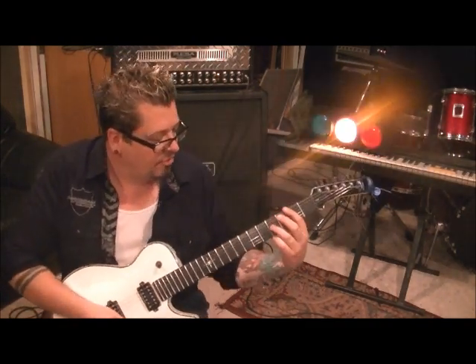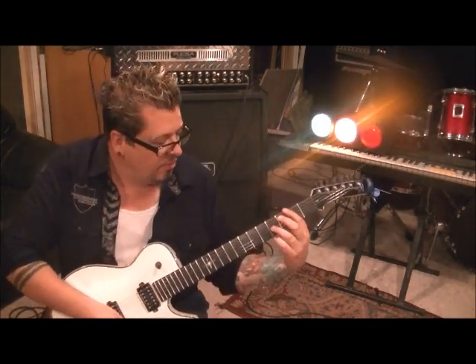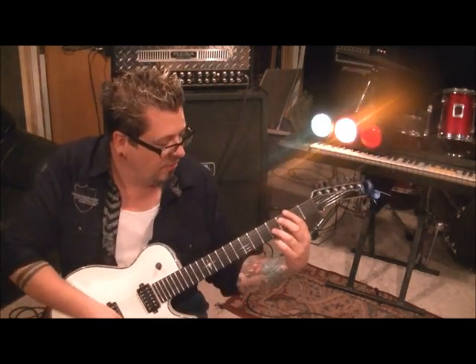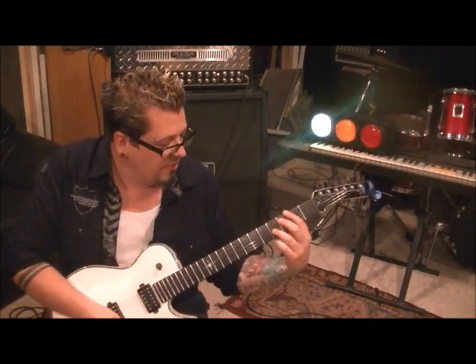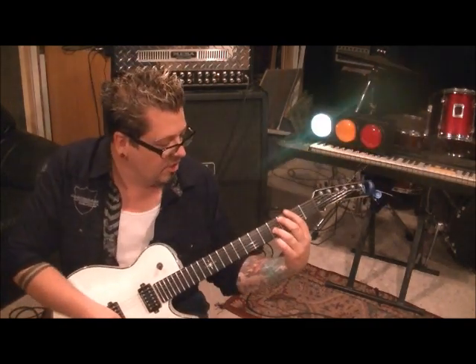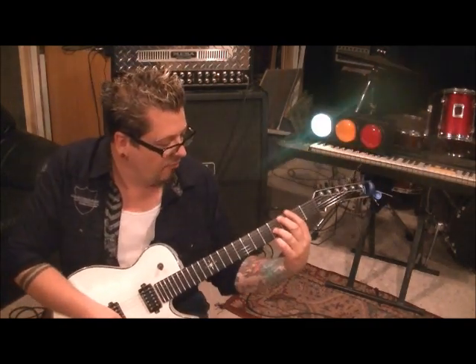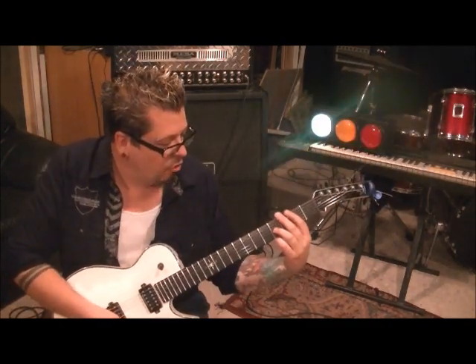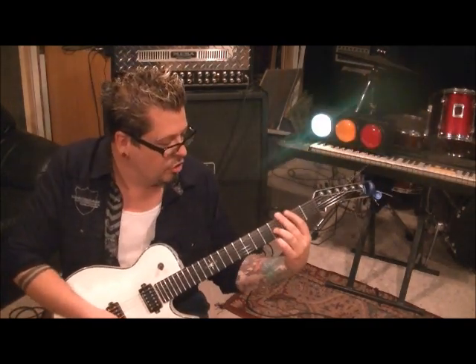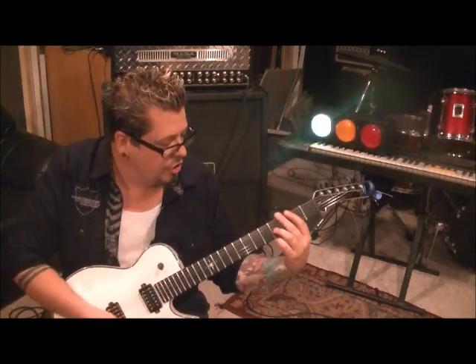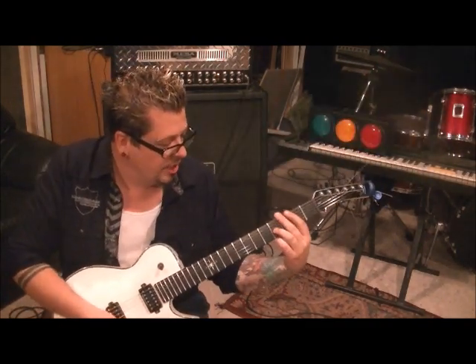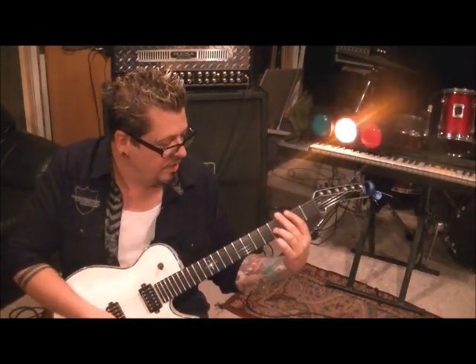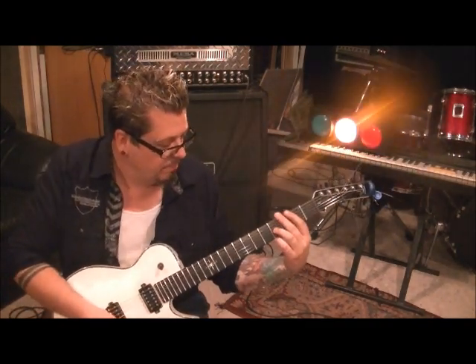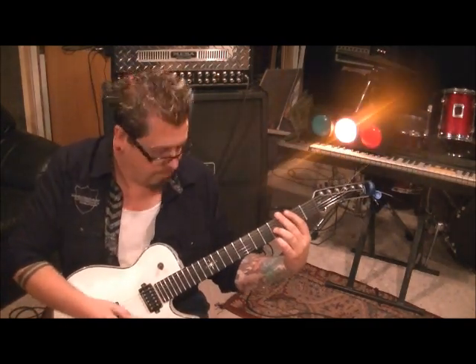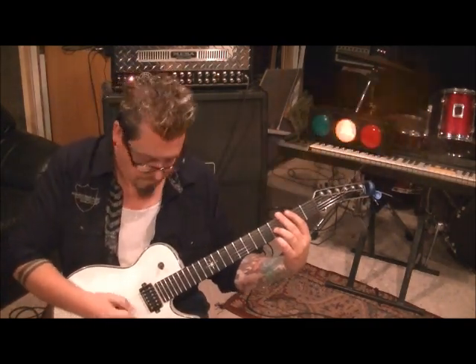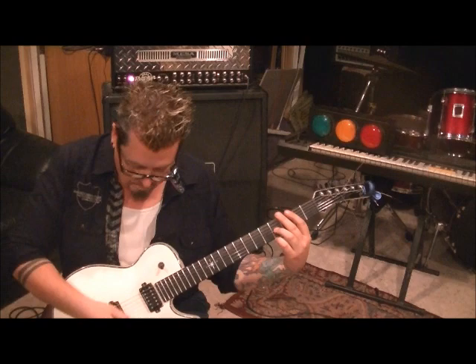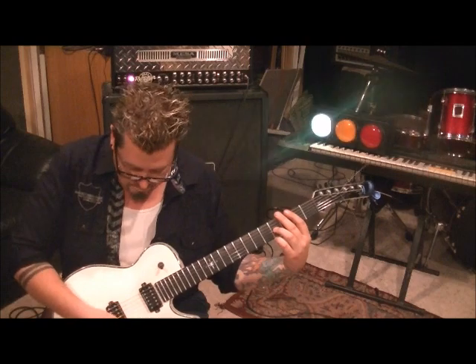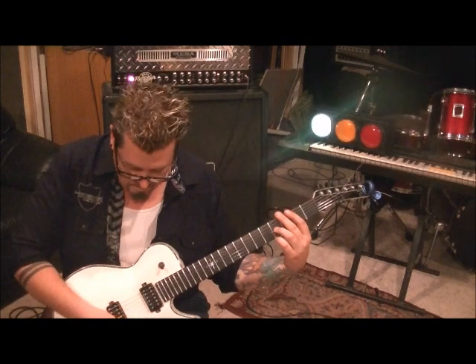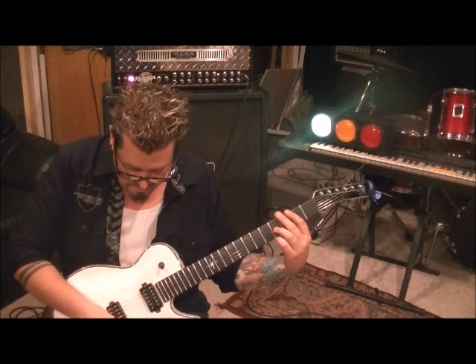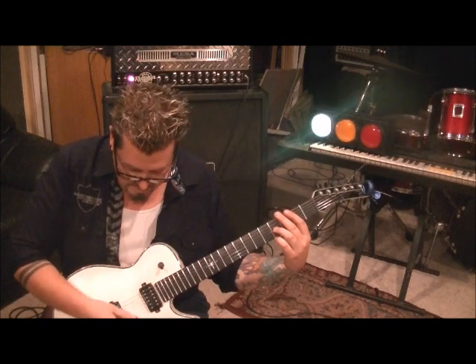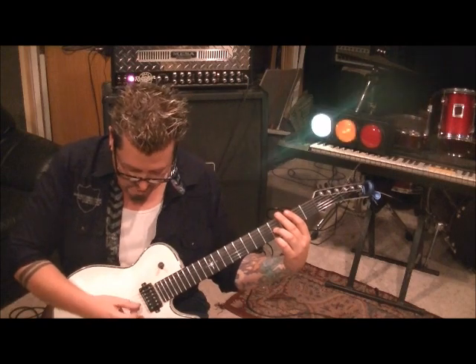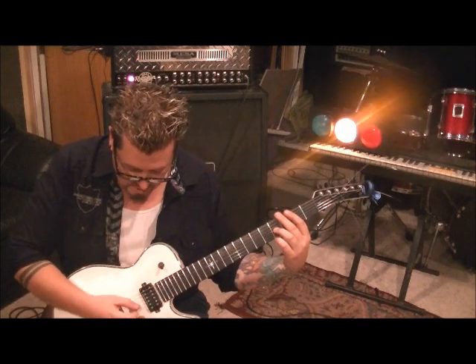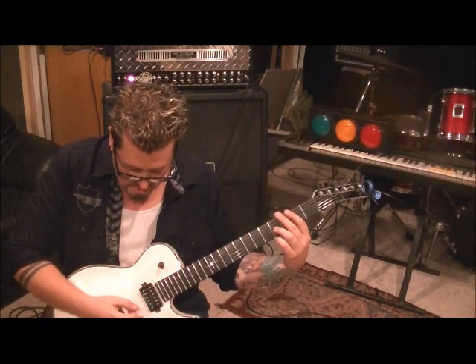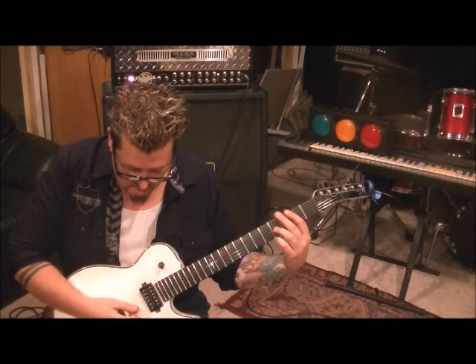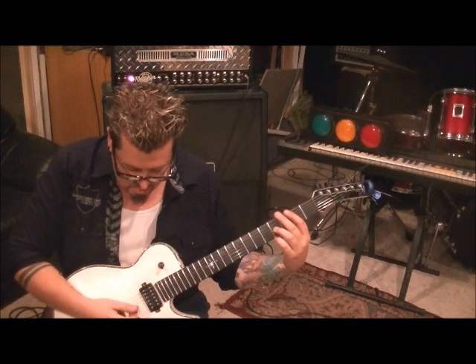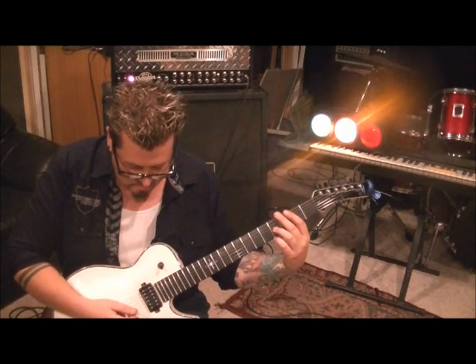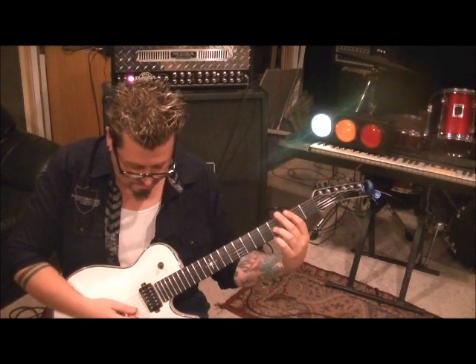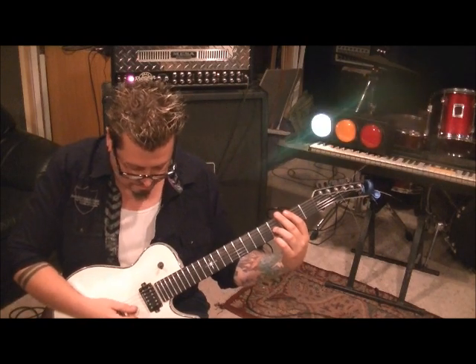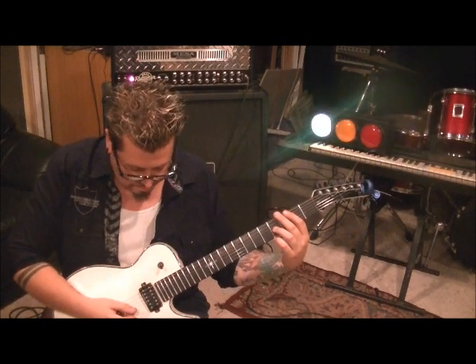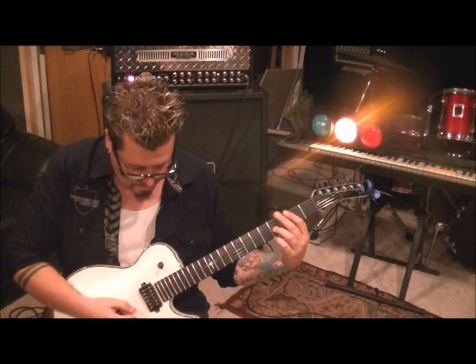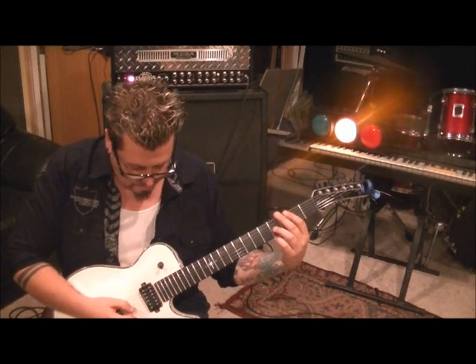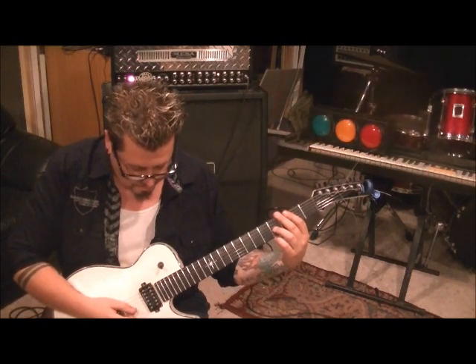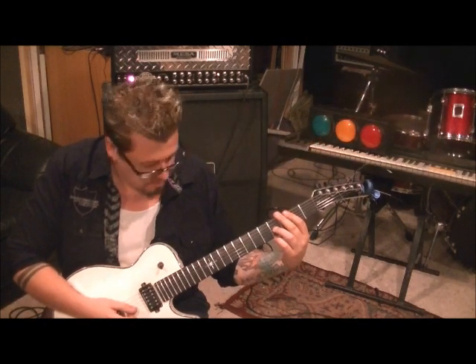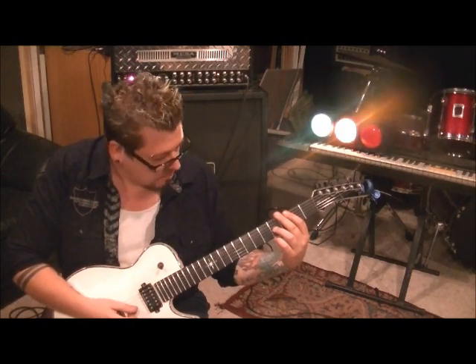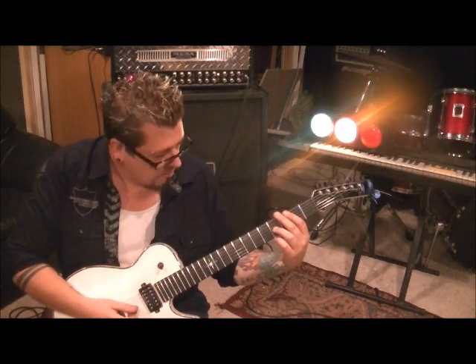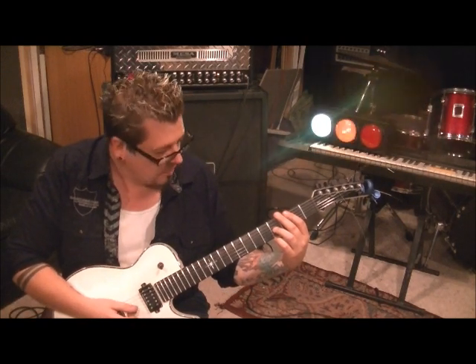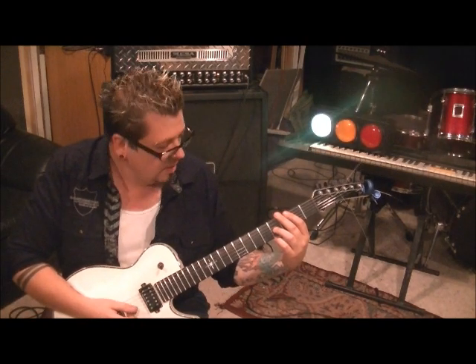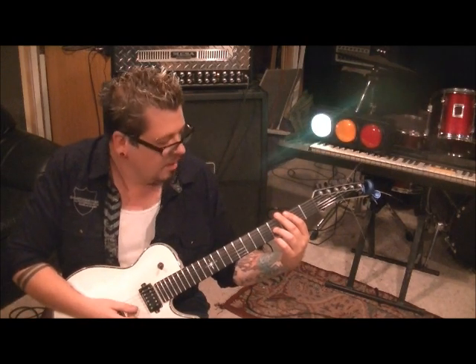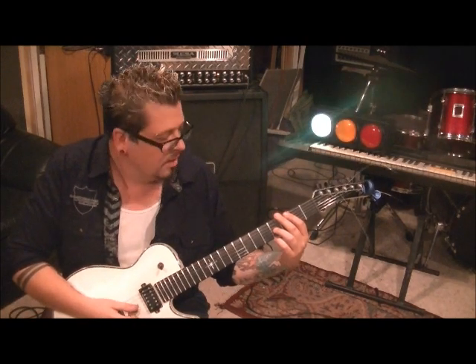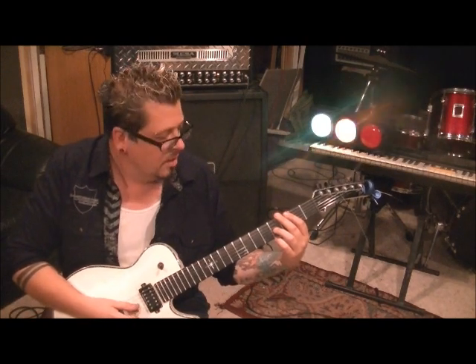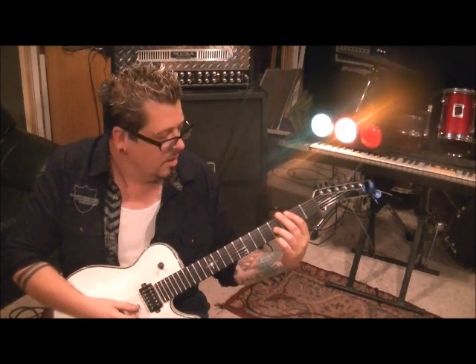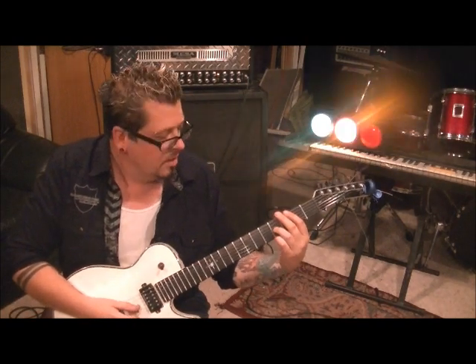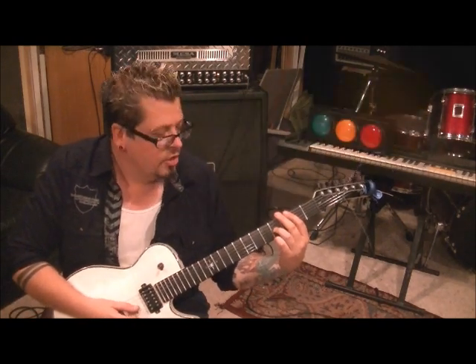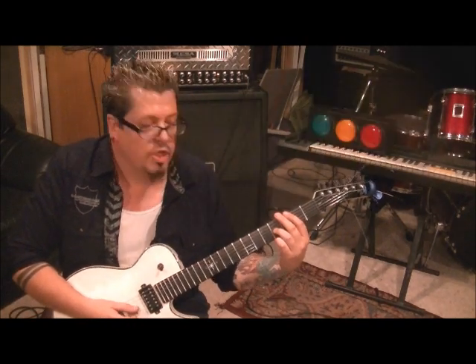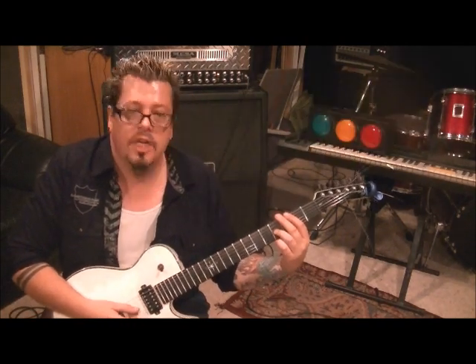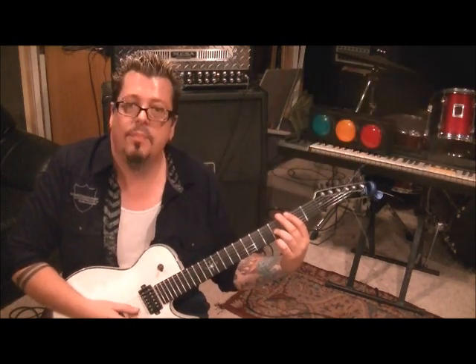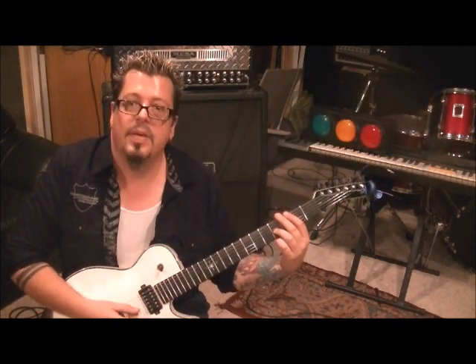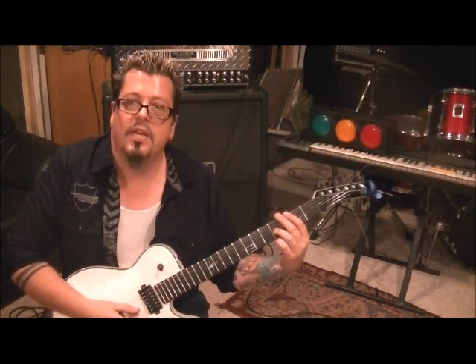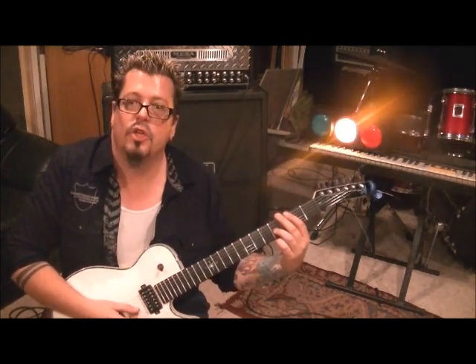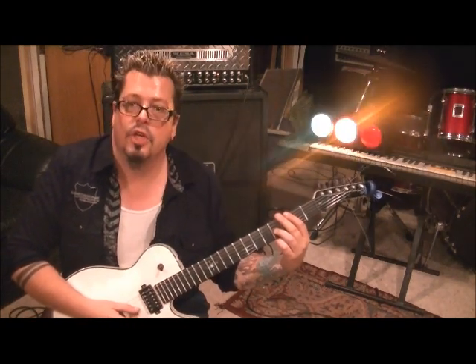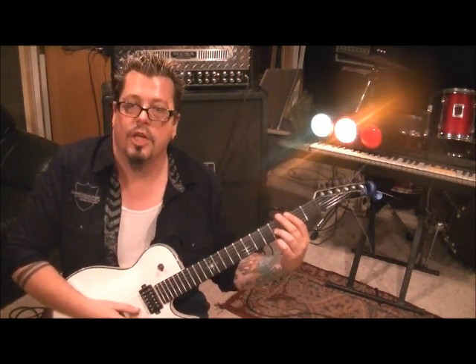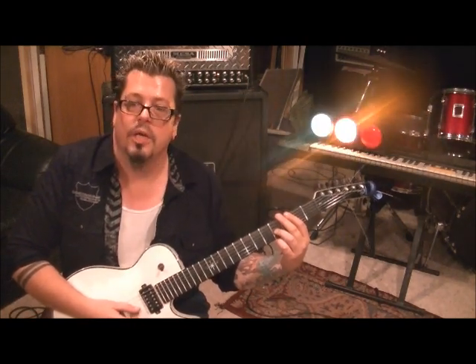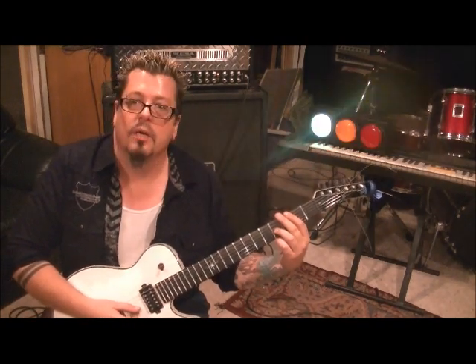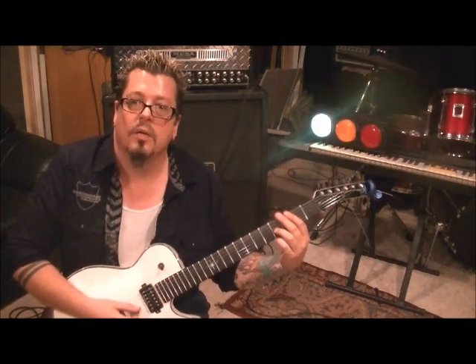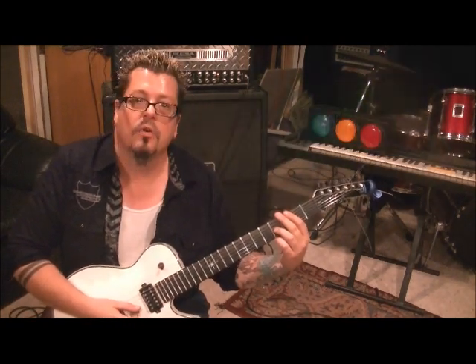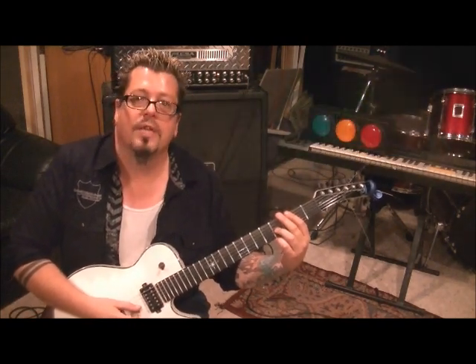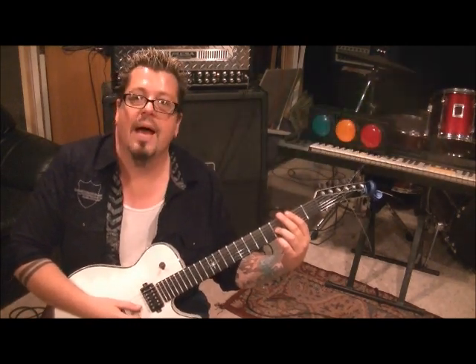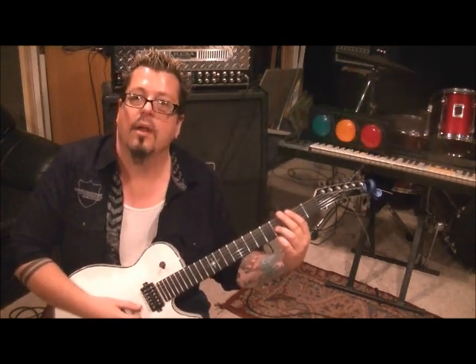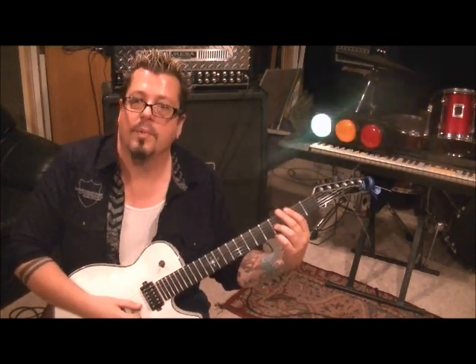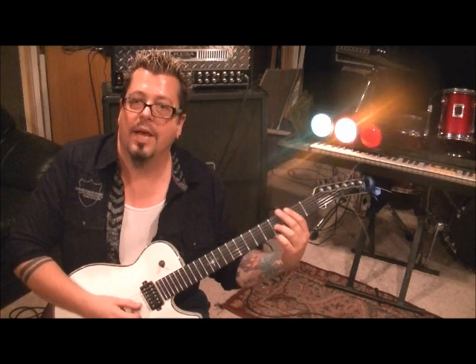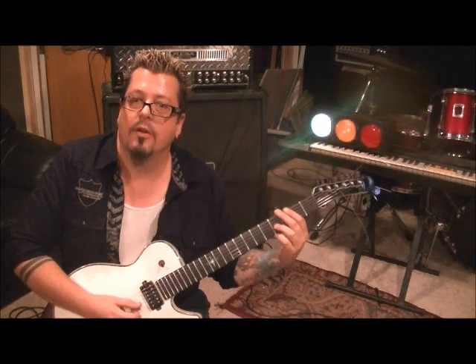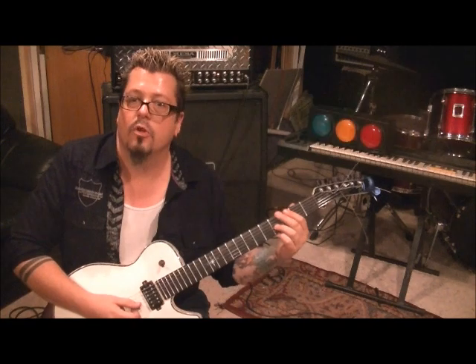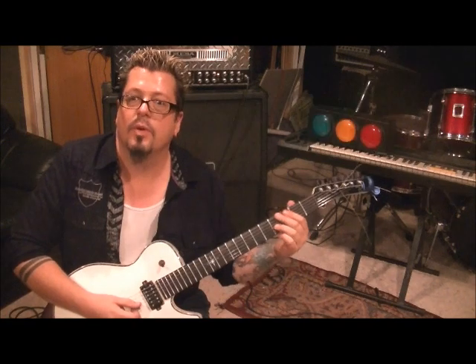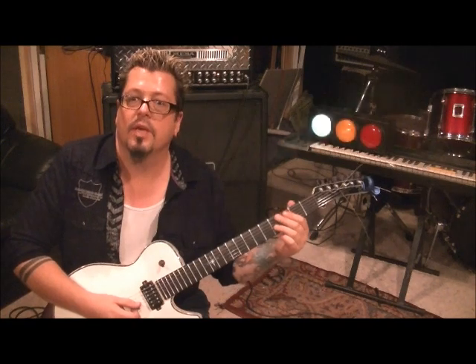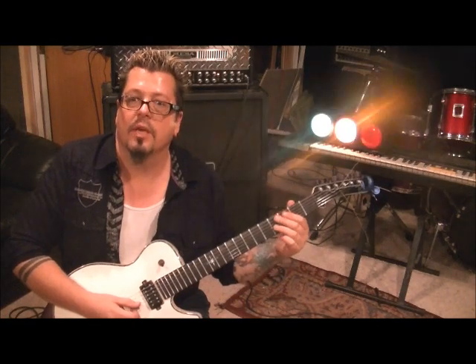Third finger 4G. Then you're going to go G, B, G. Go down, up, down on your picking.